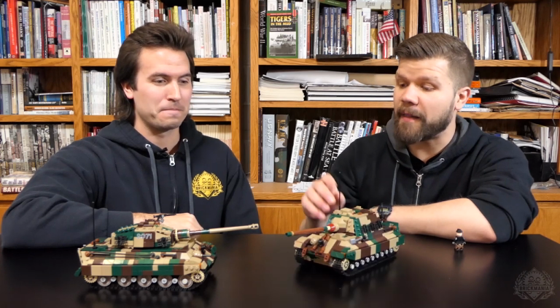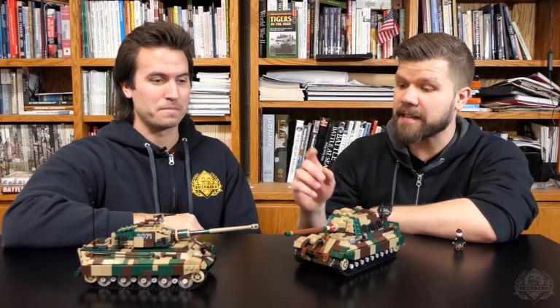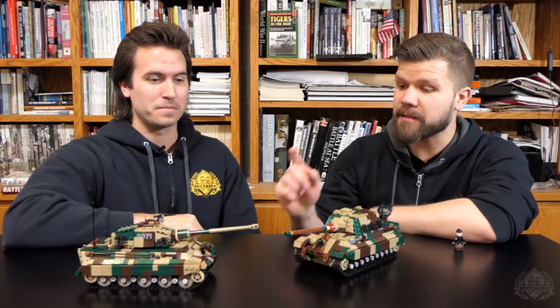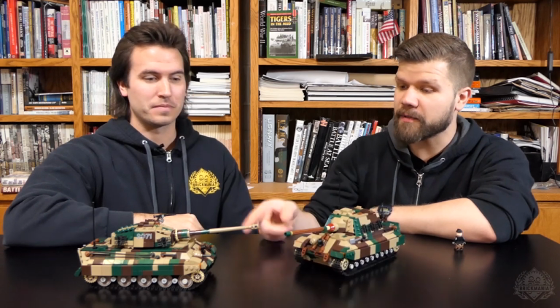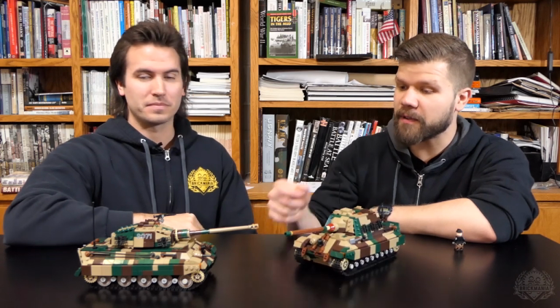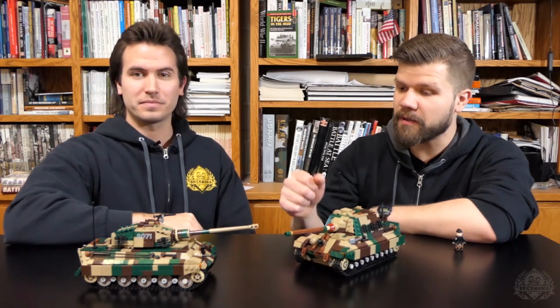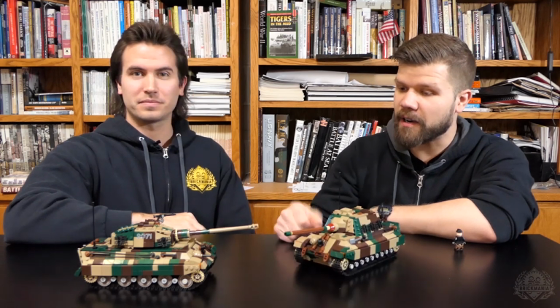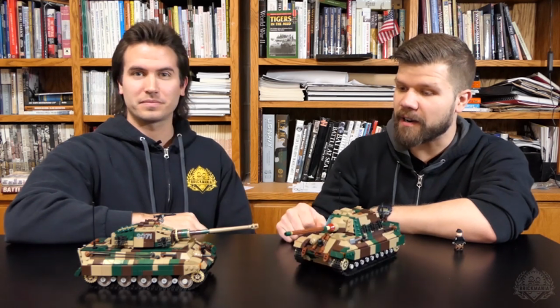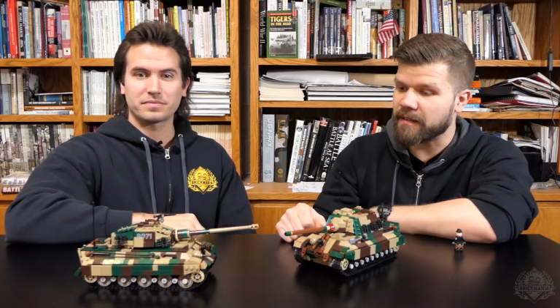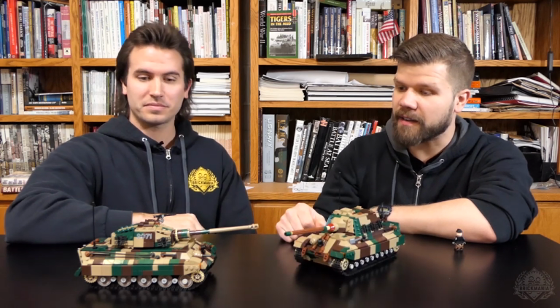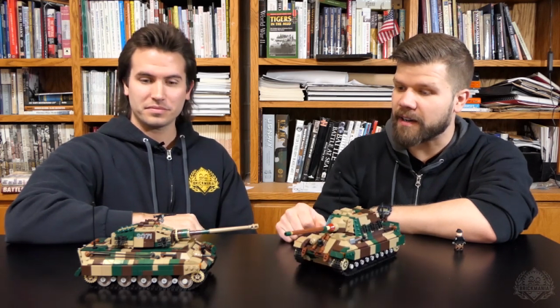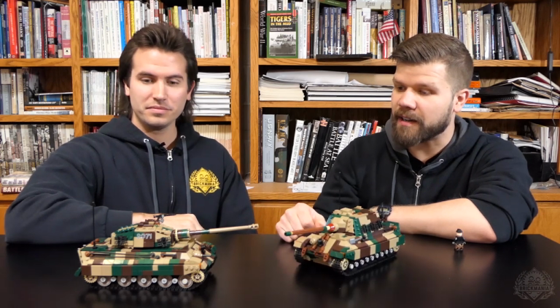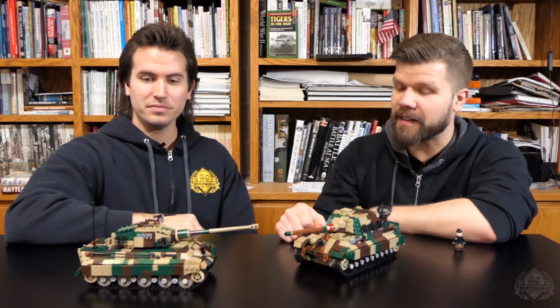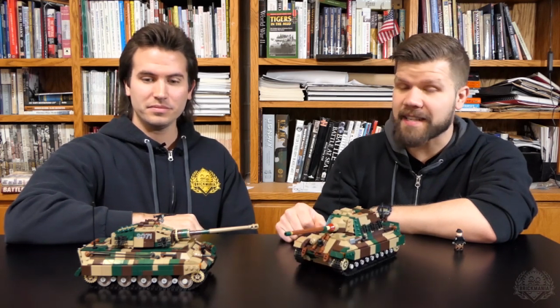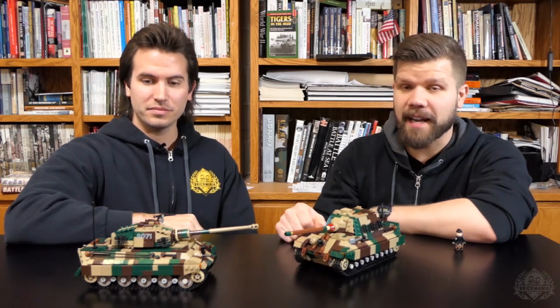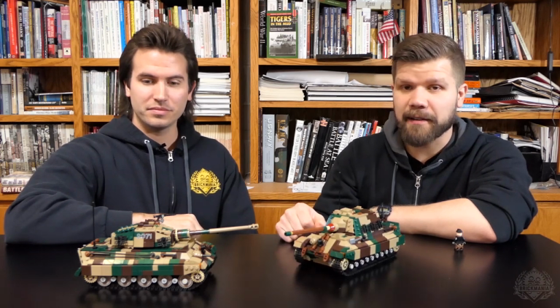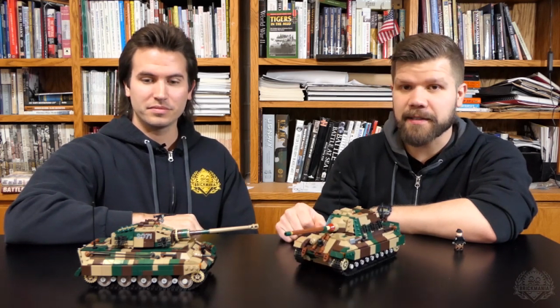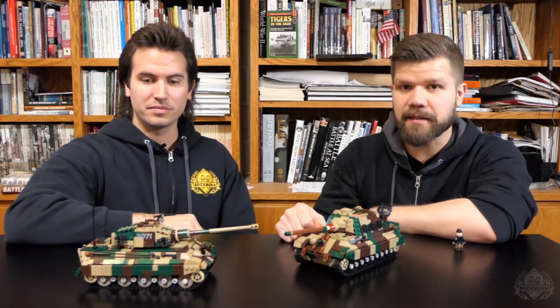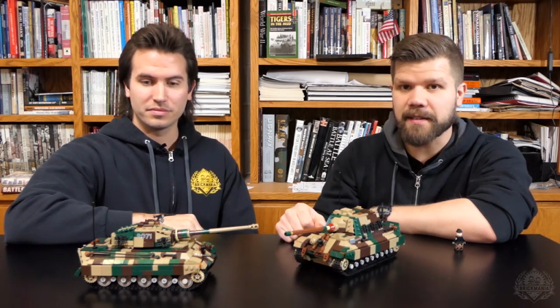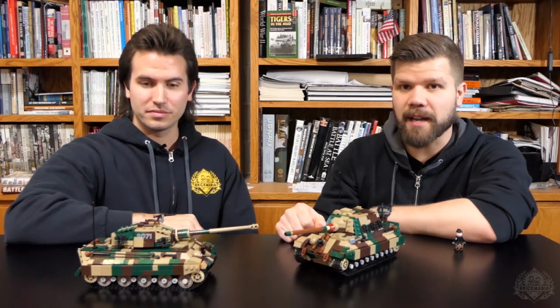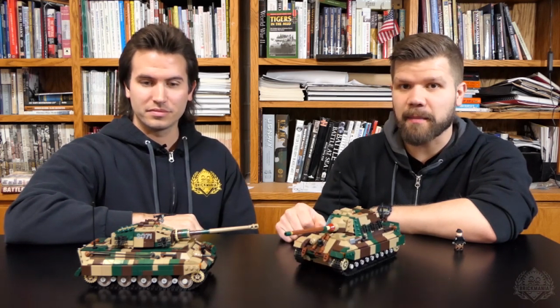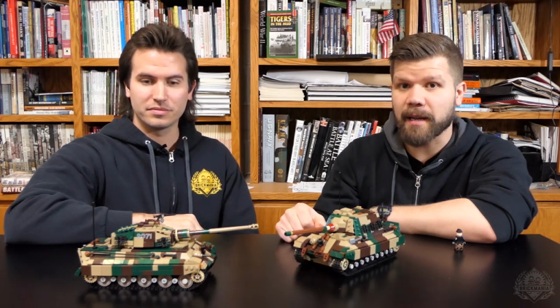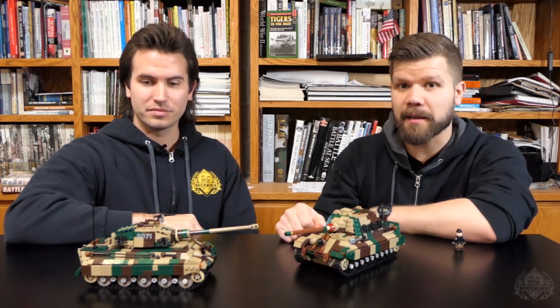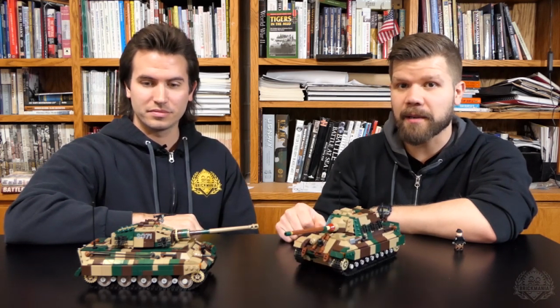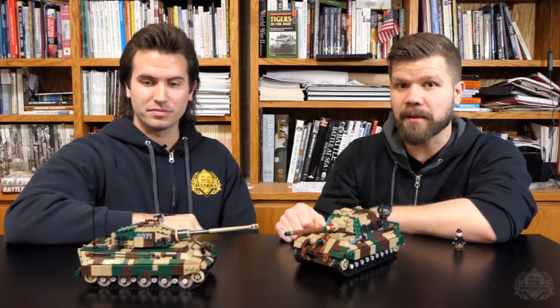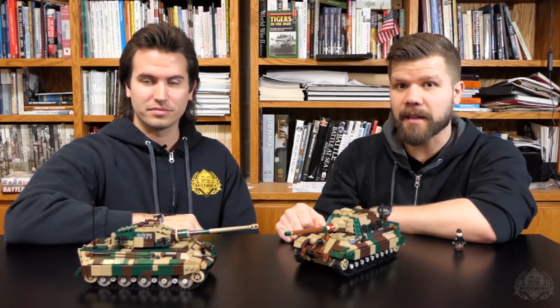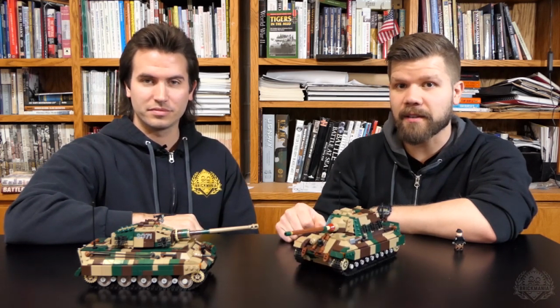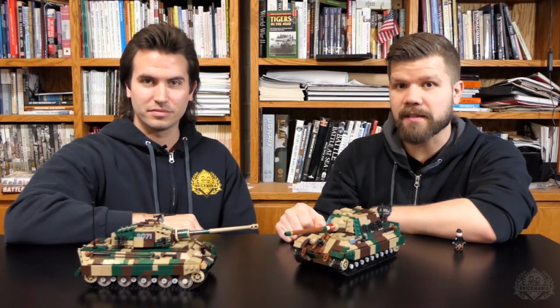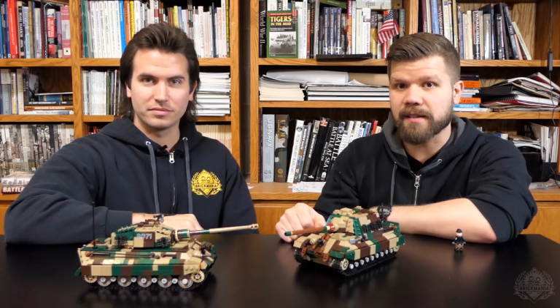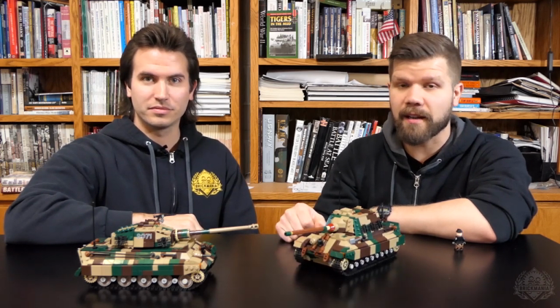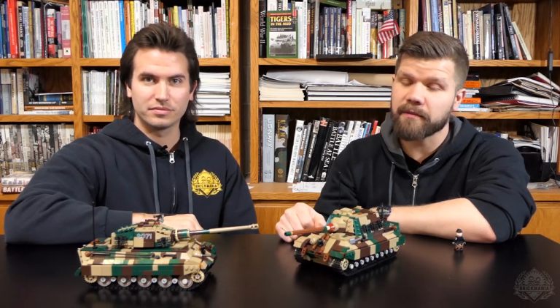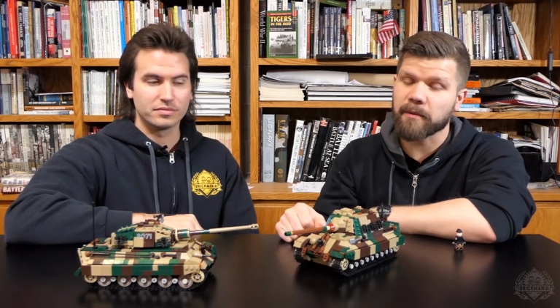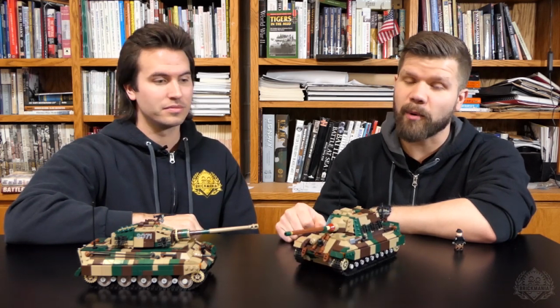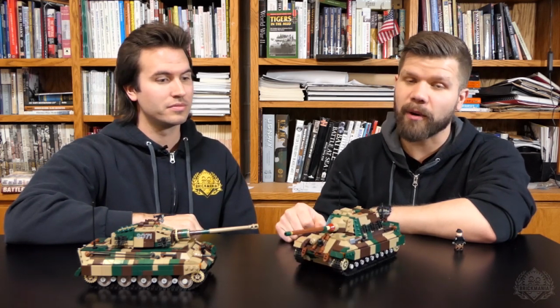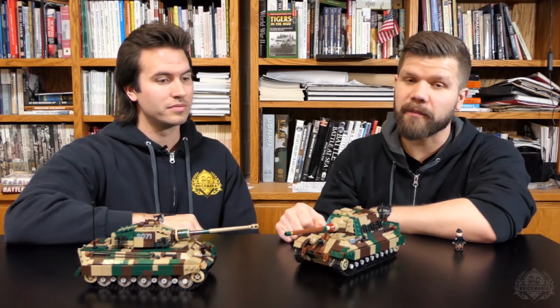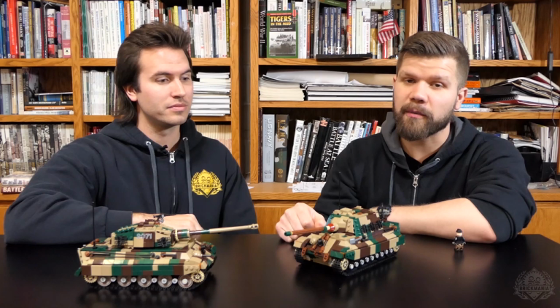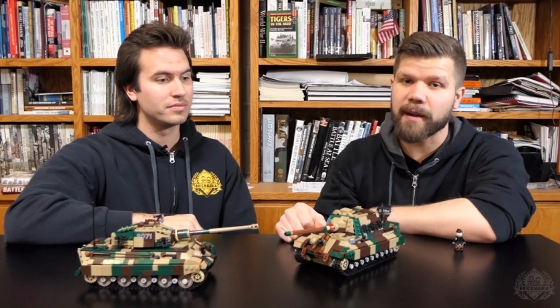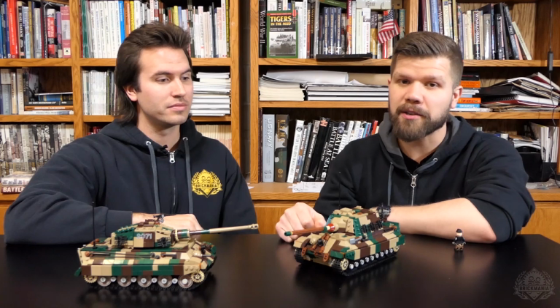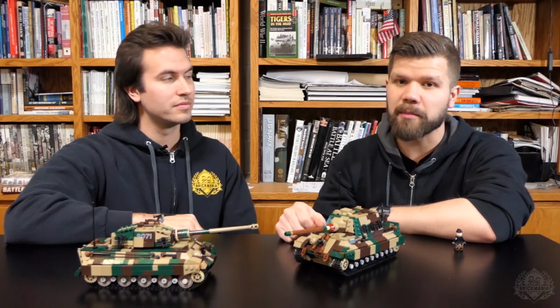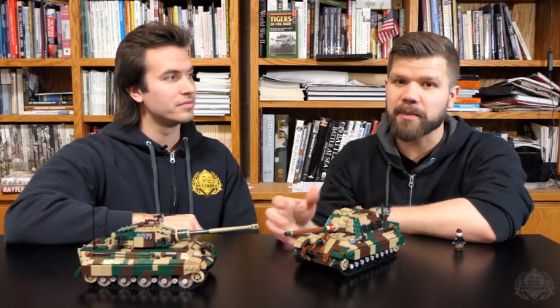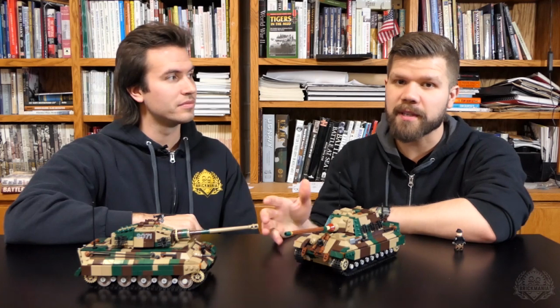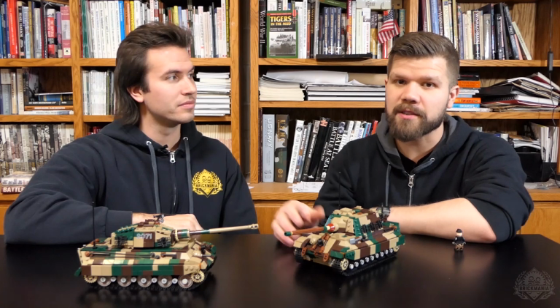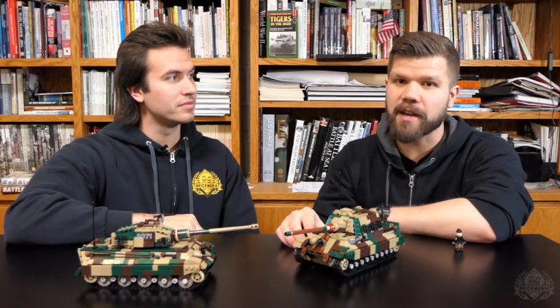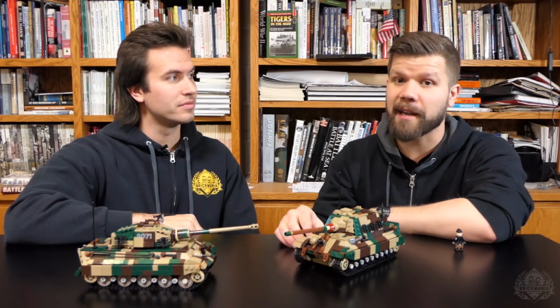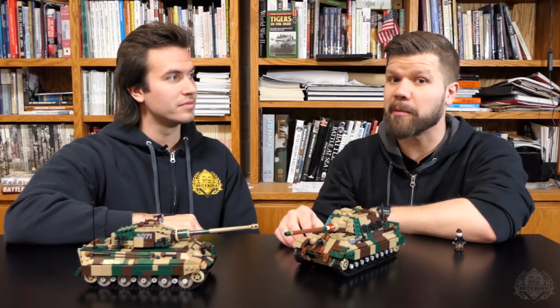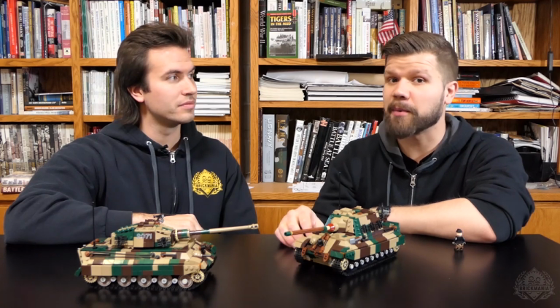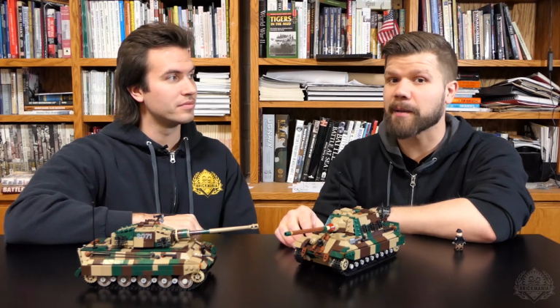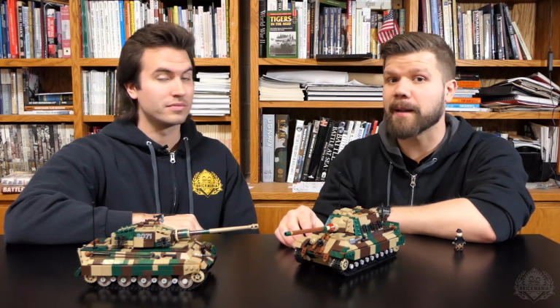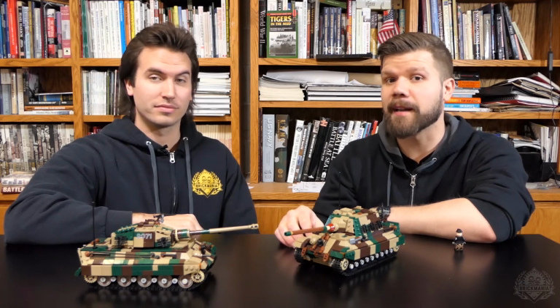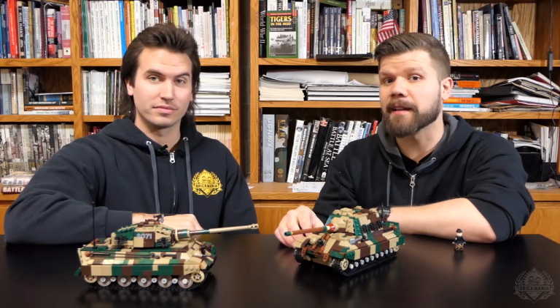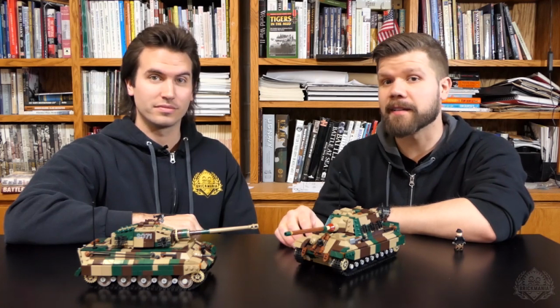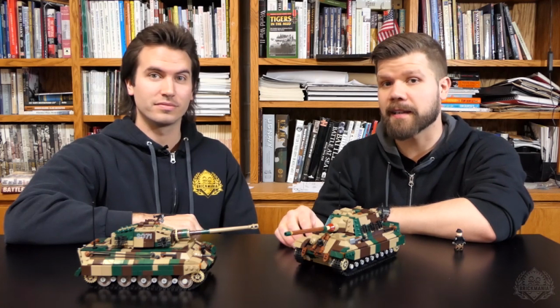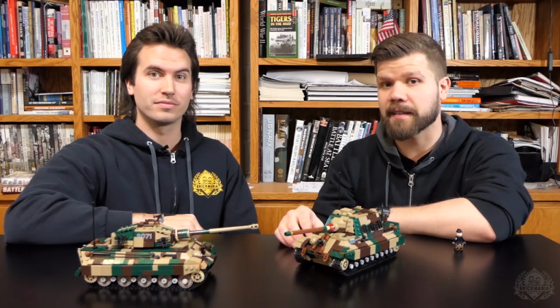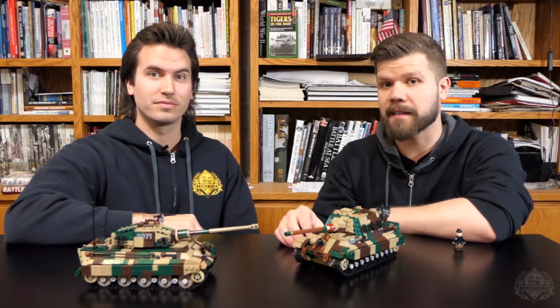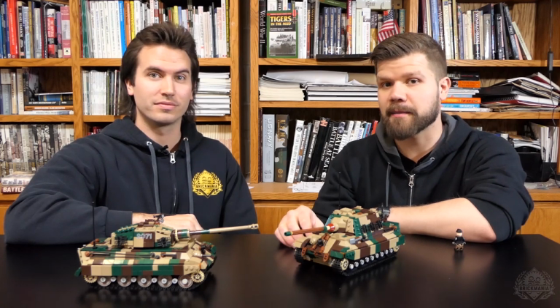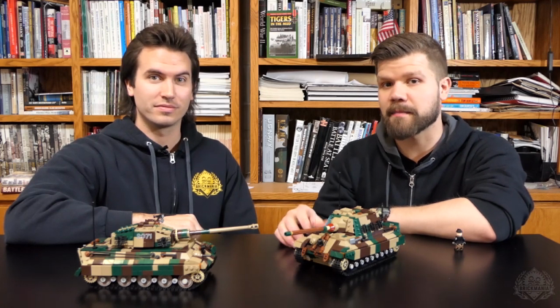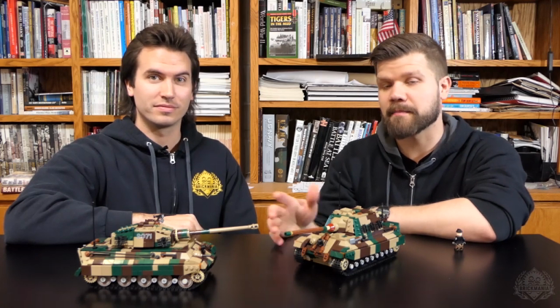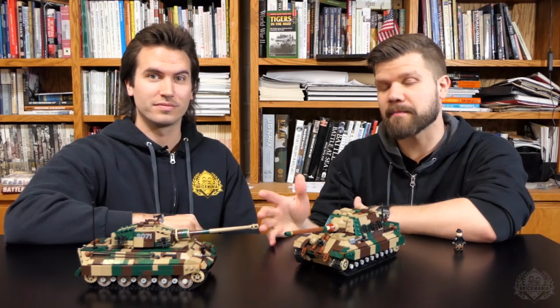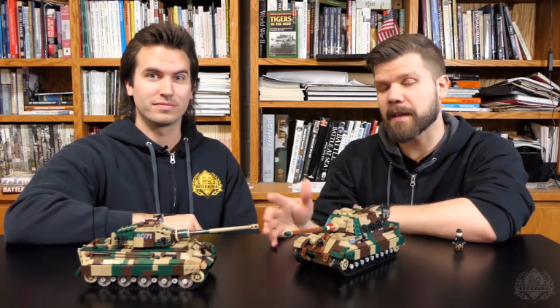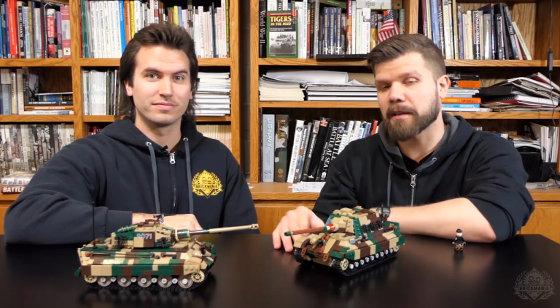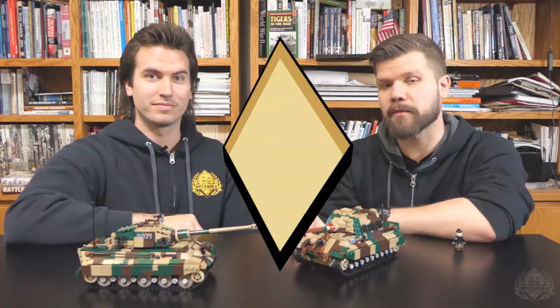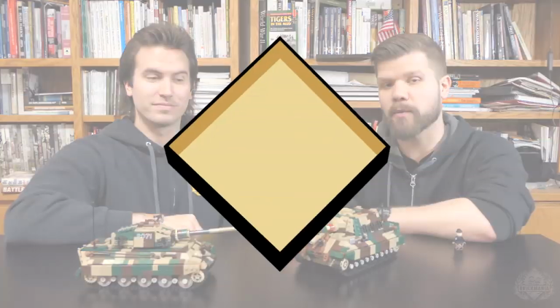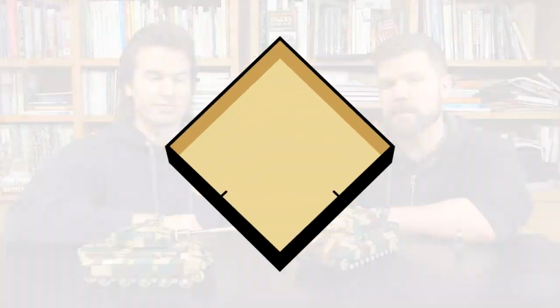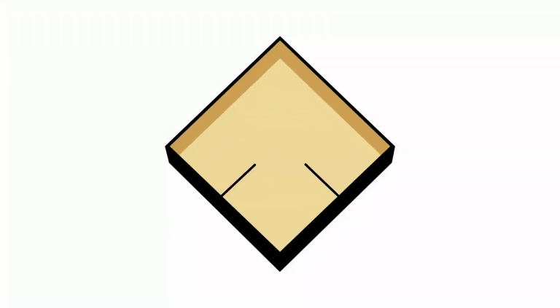That's the review of the Tiger II designed by Cody Ocel. For more information, please check out brickmania.com. Thank you for watching.